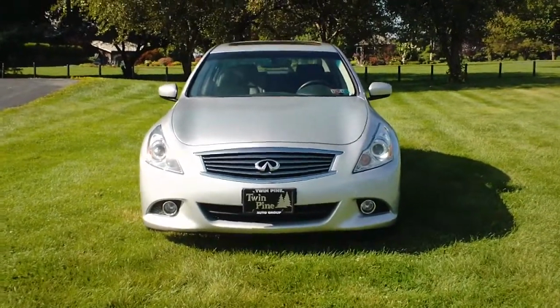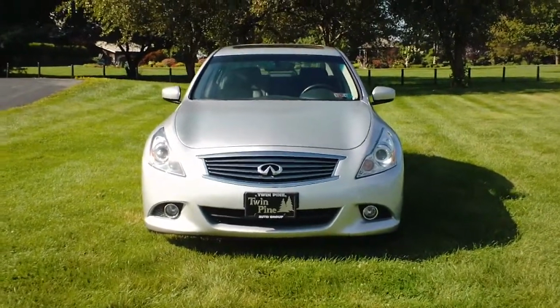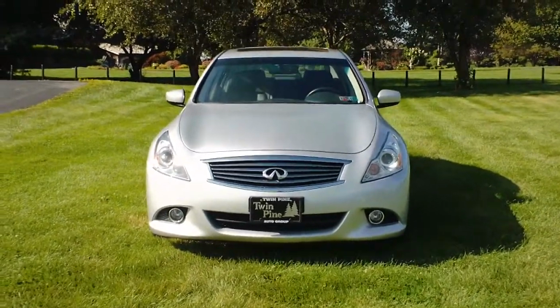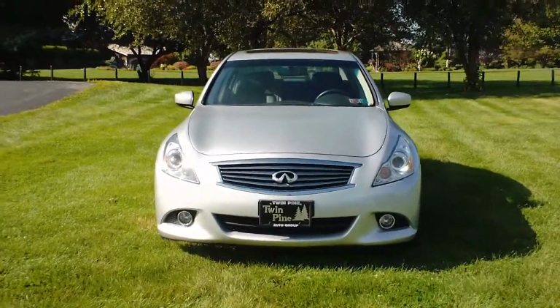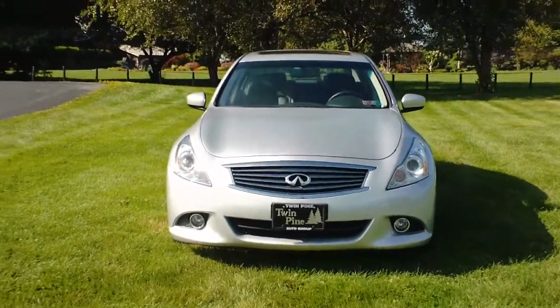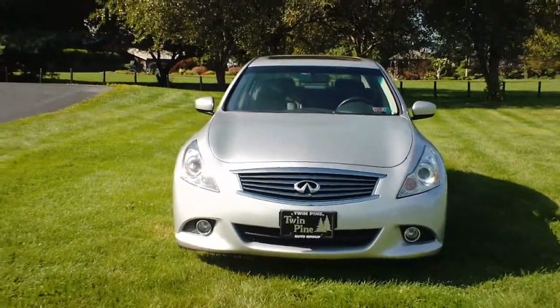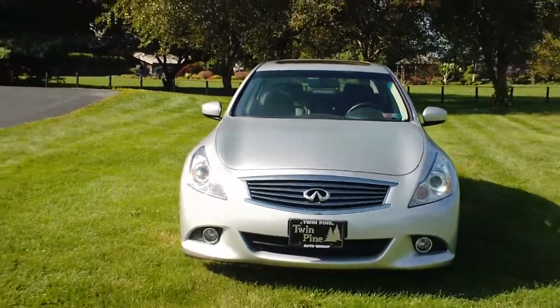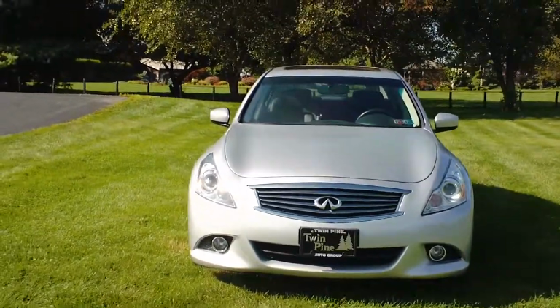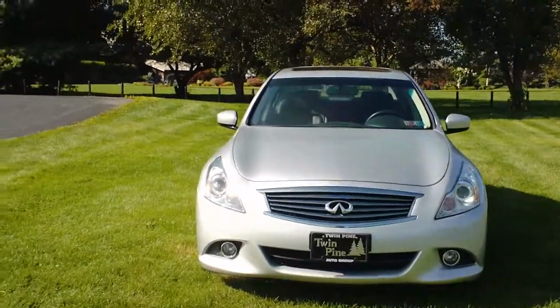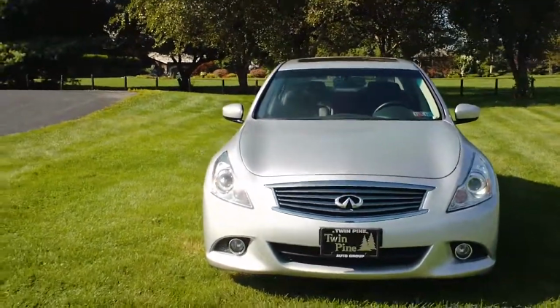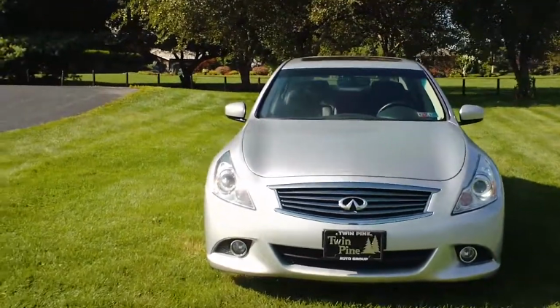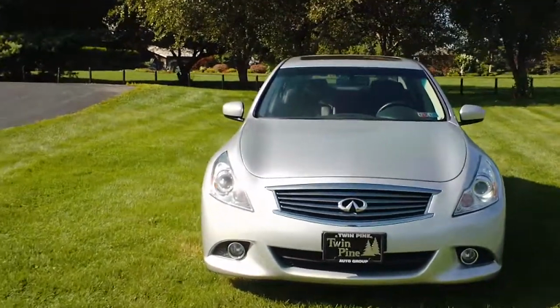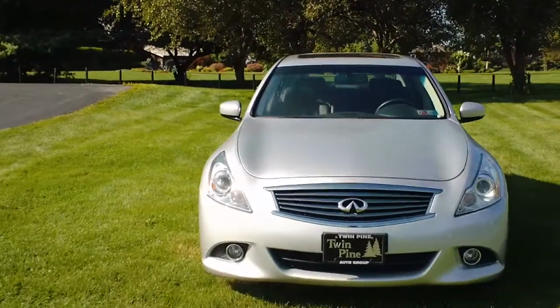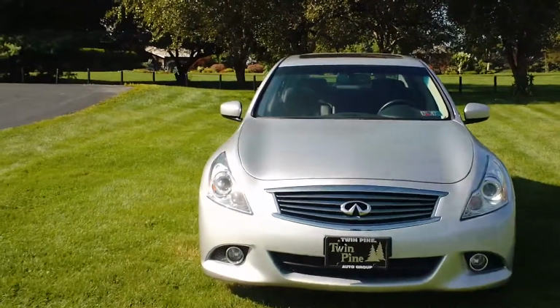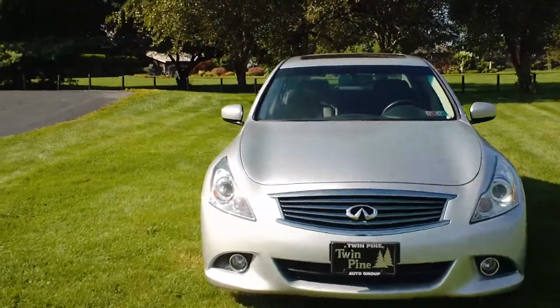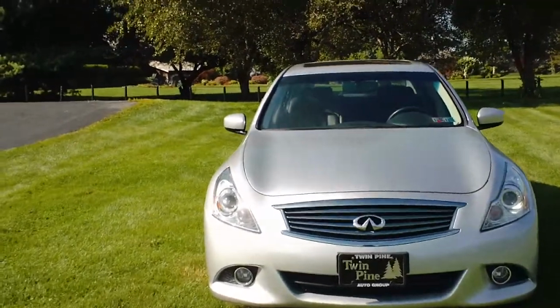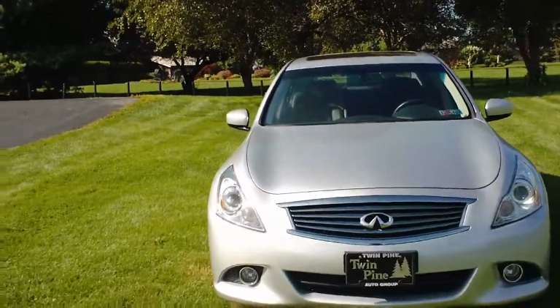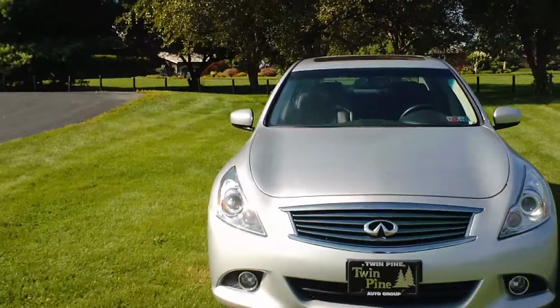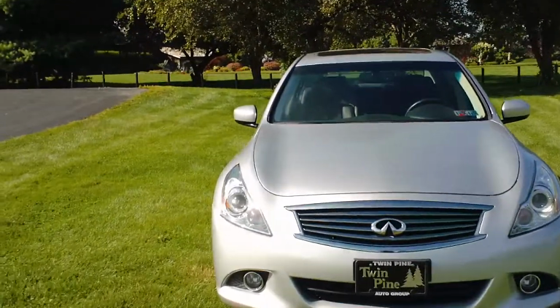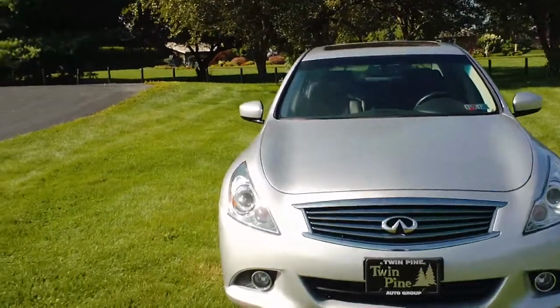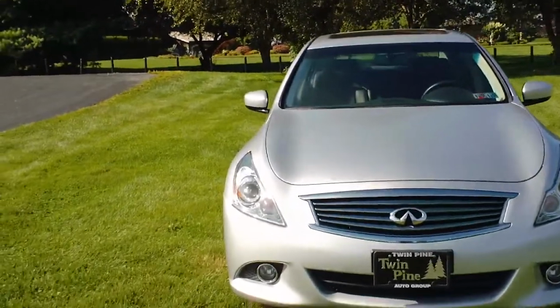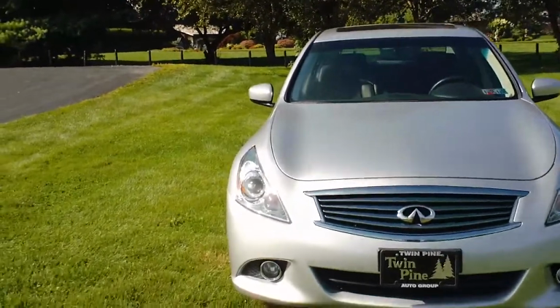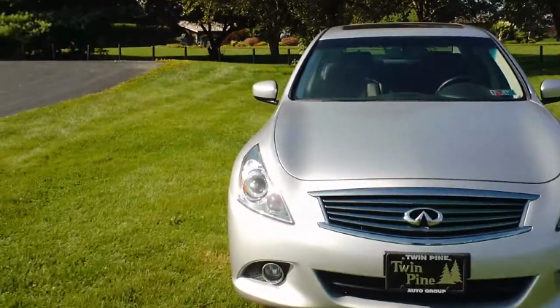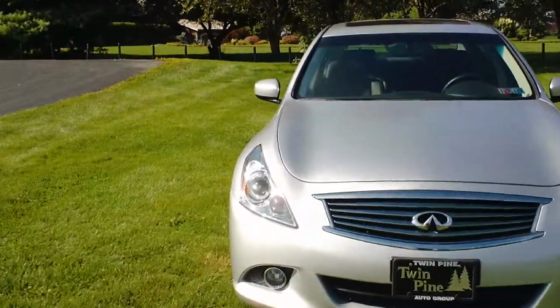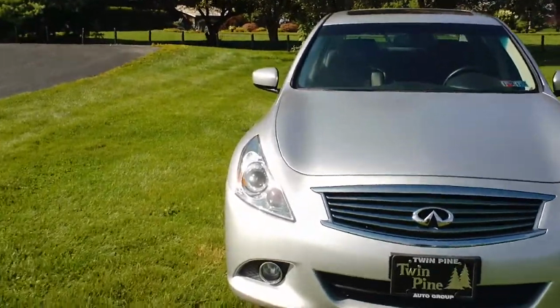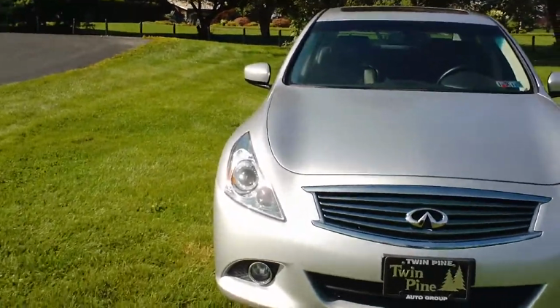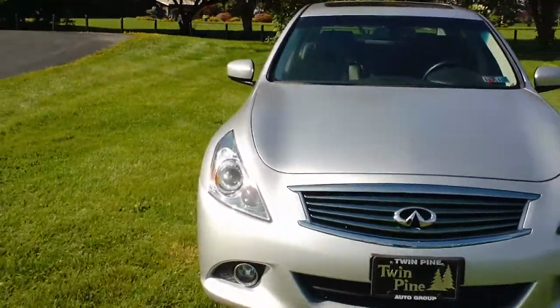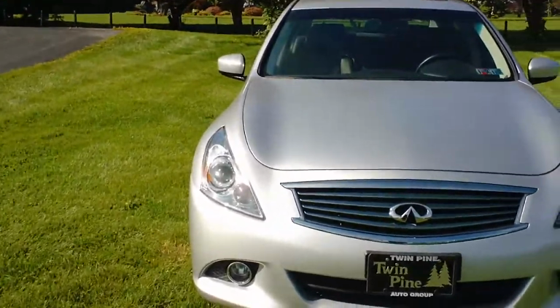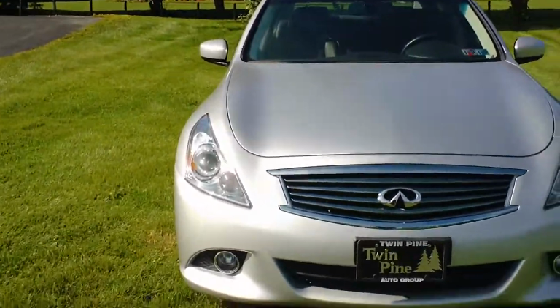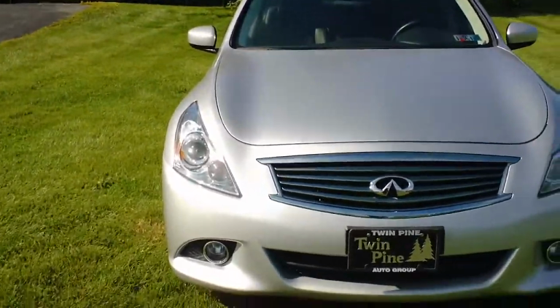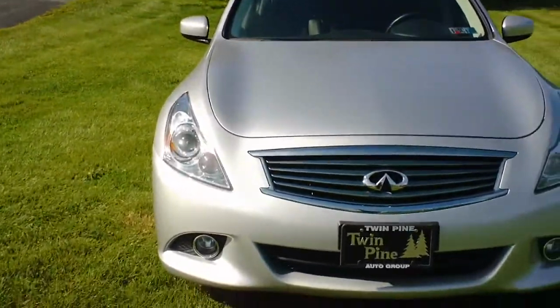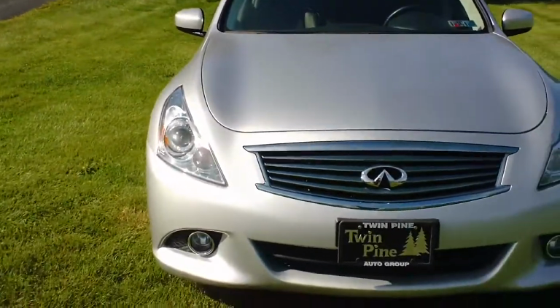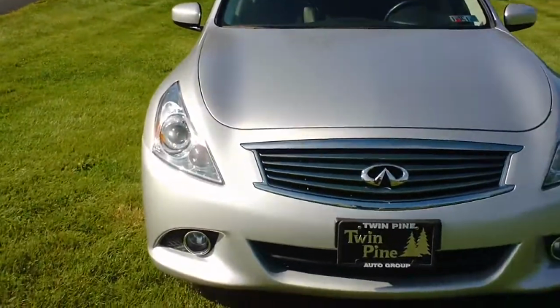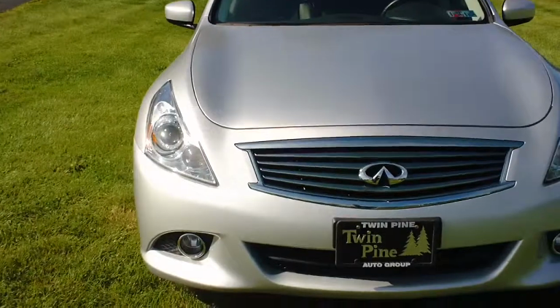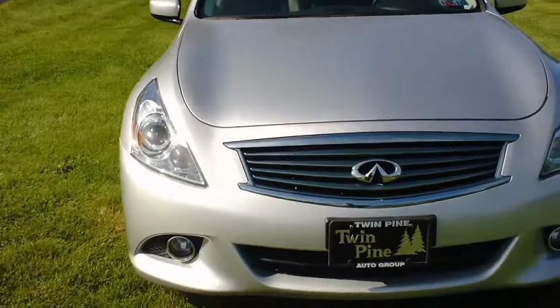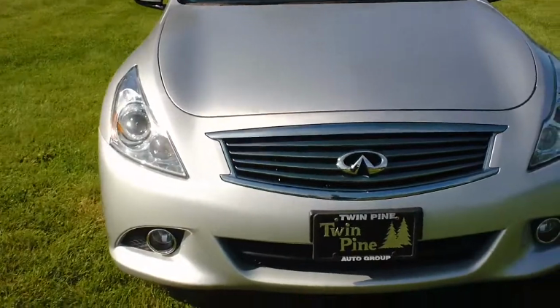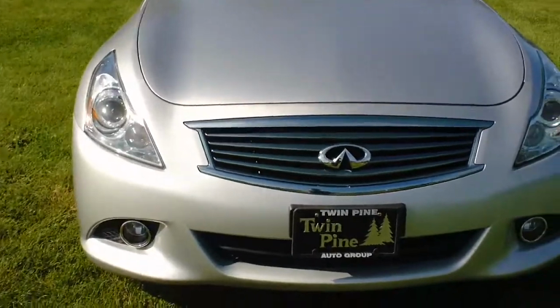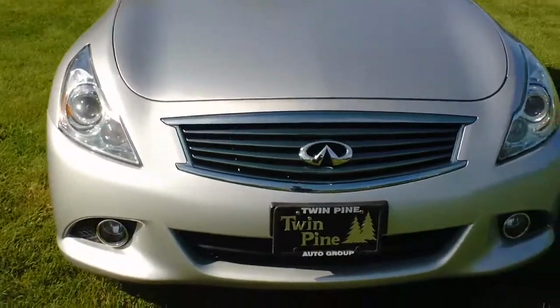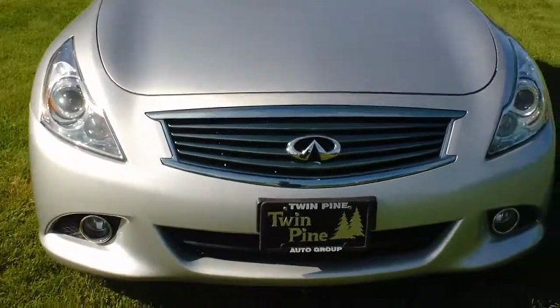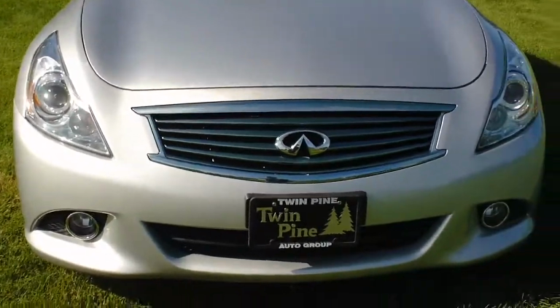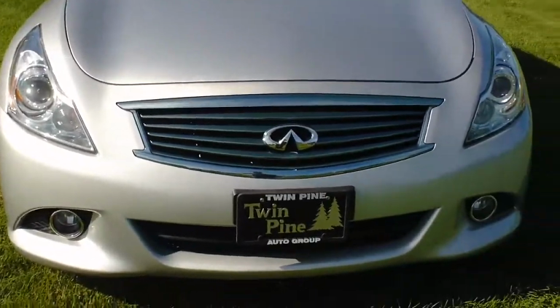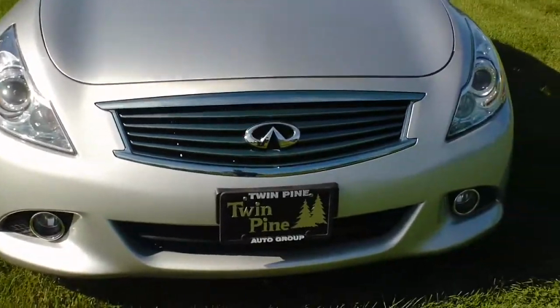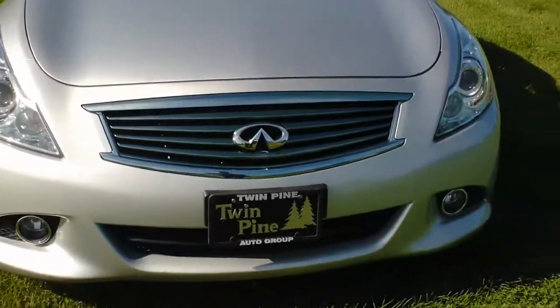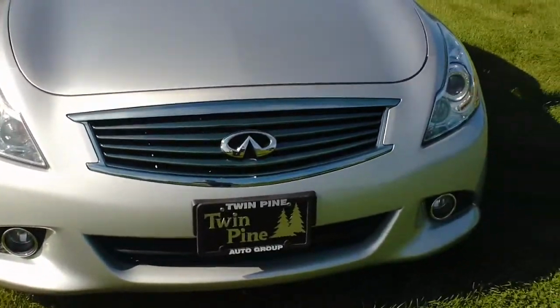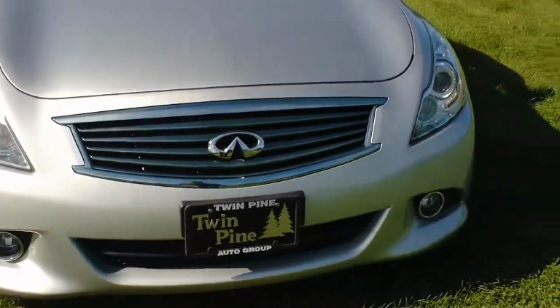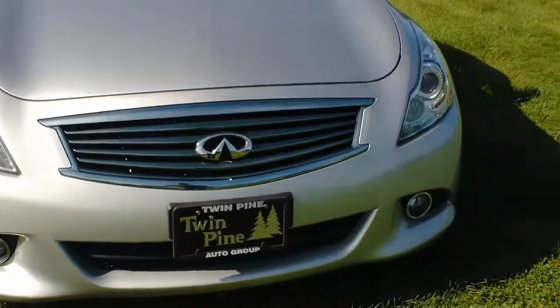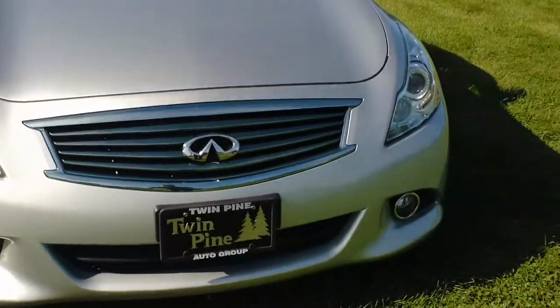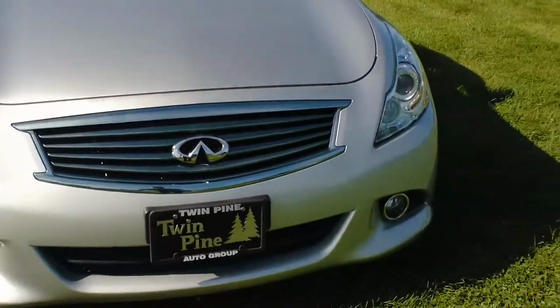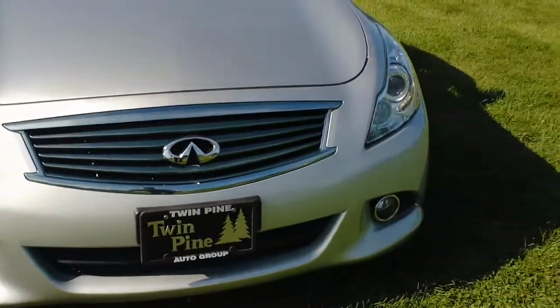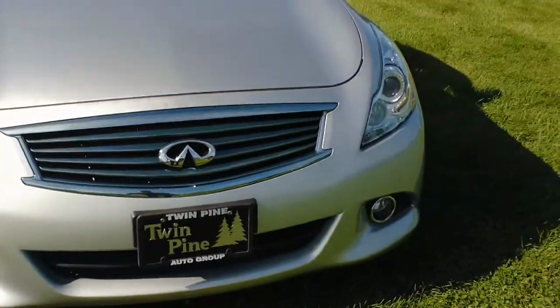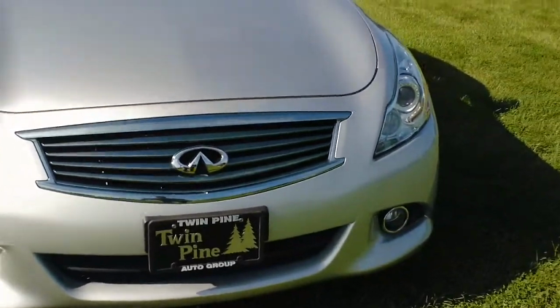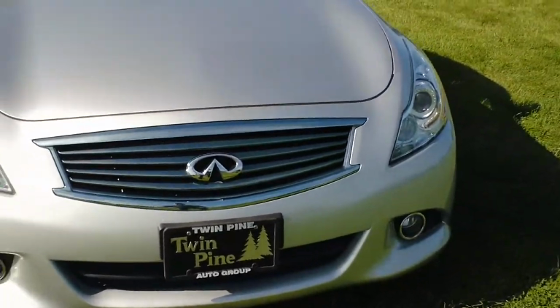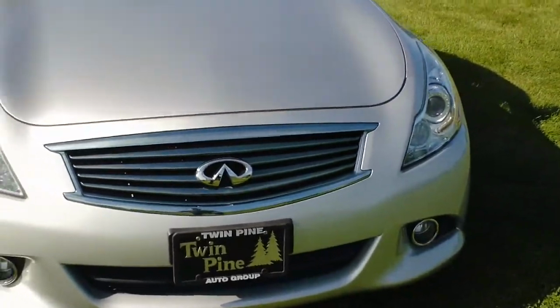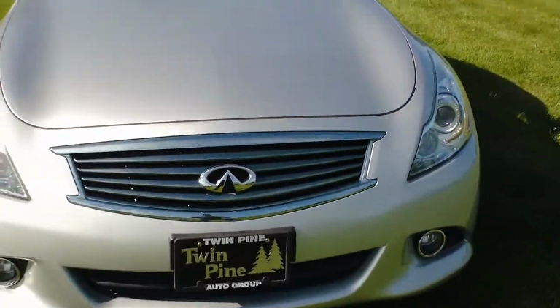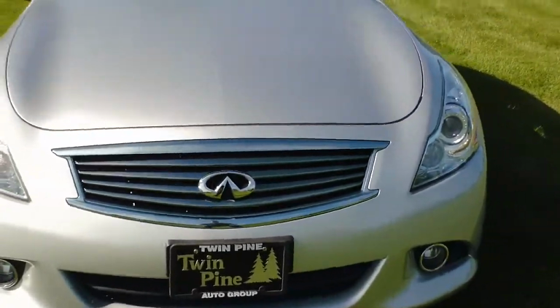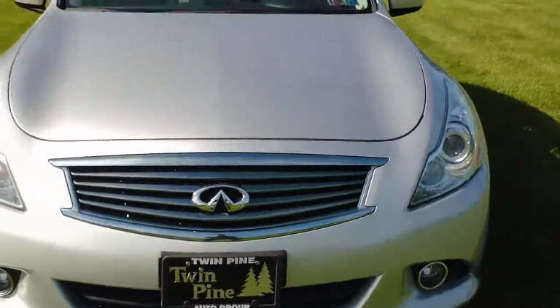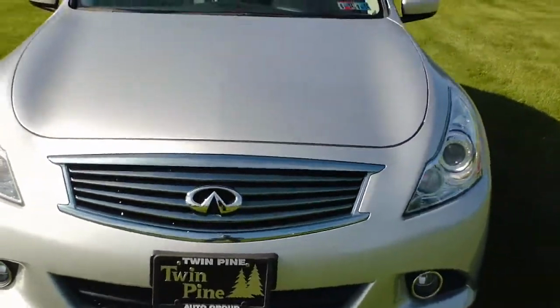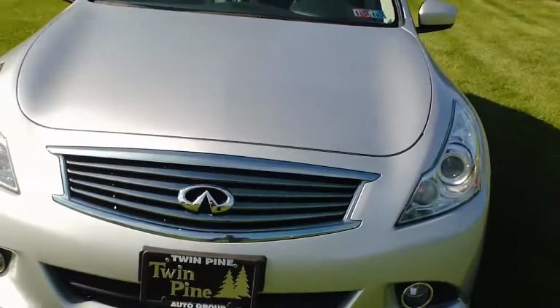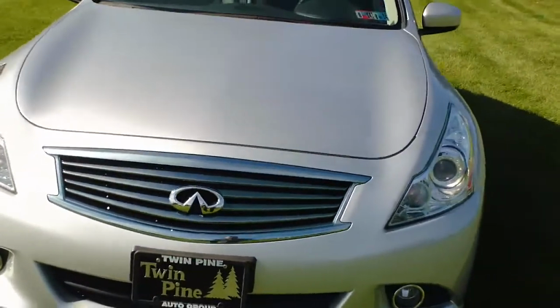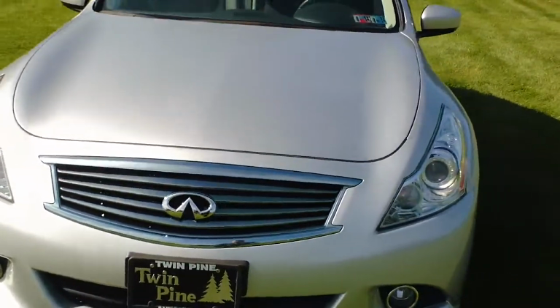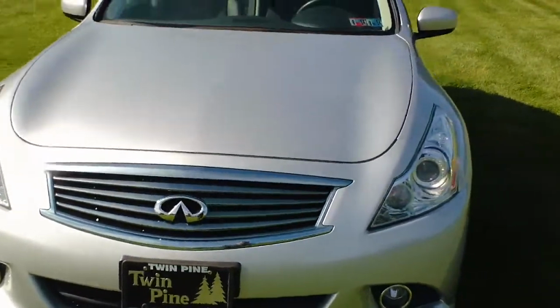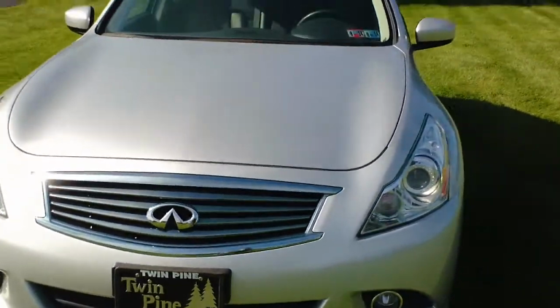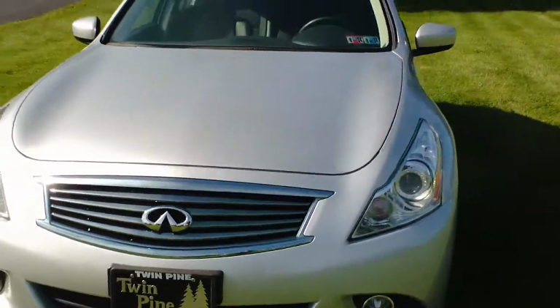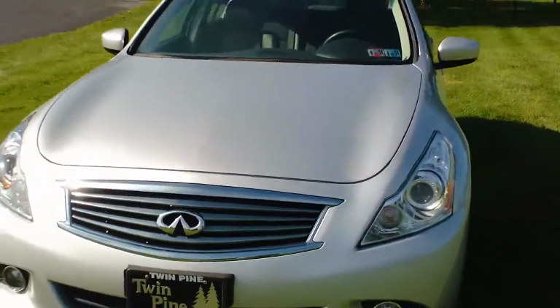You can see your fog lights in the front there and xenon headlights. Just a really sleek looking car.